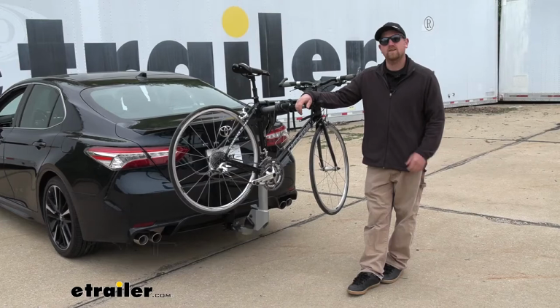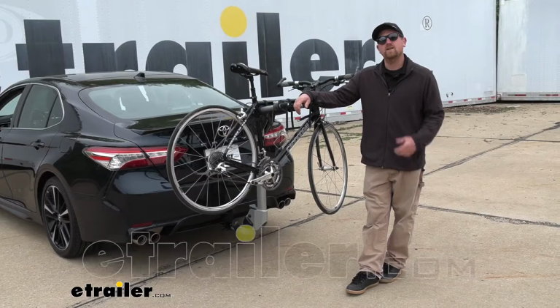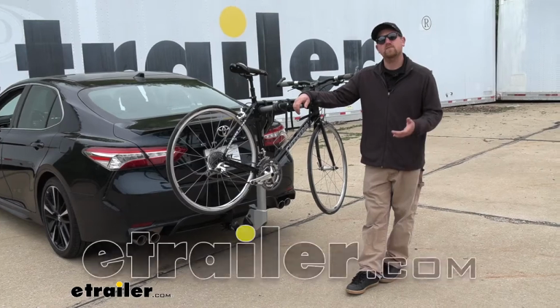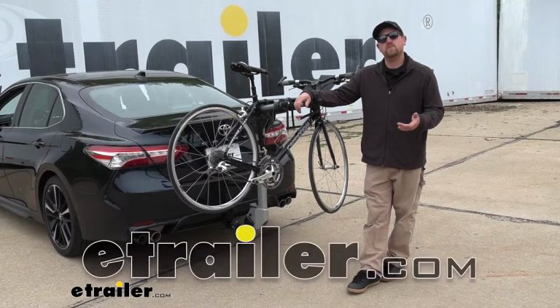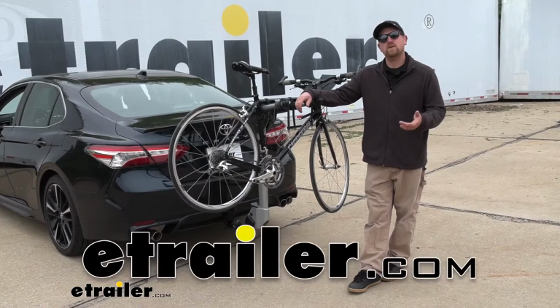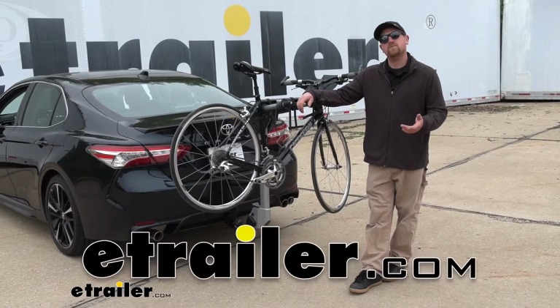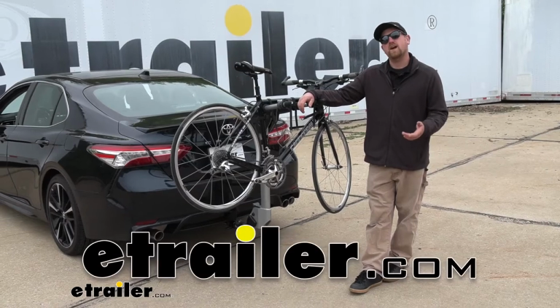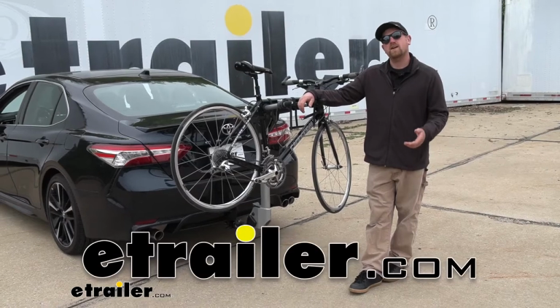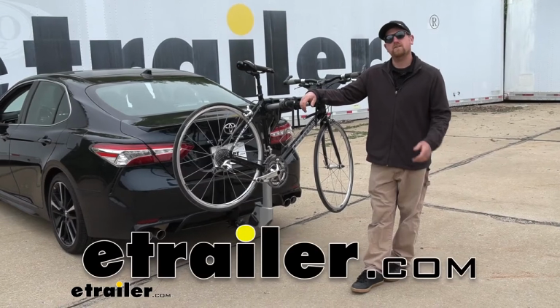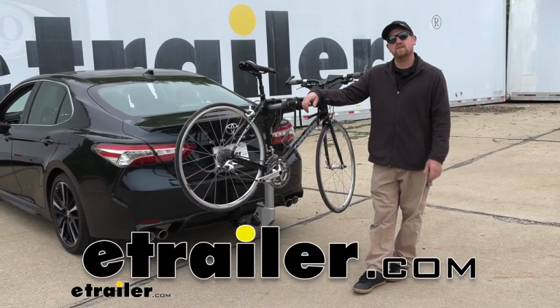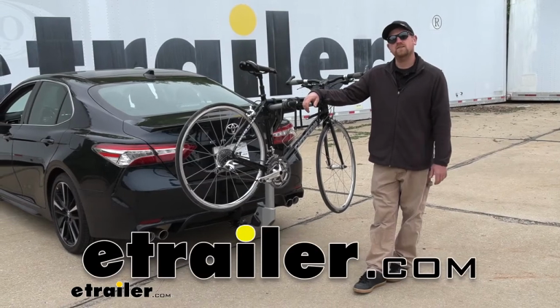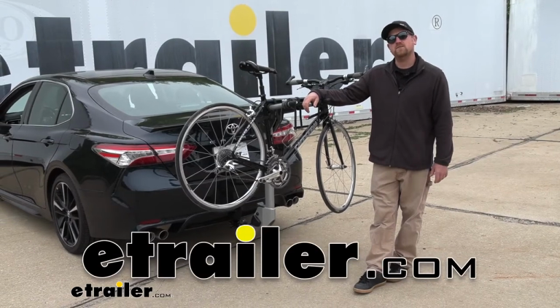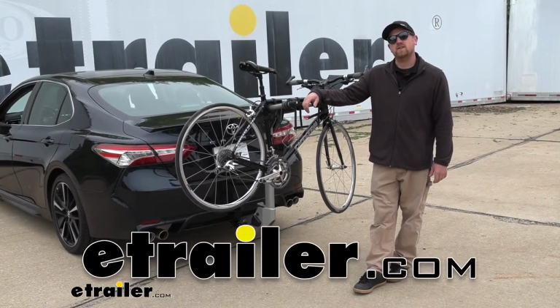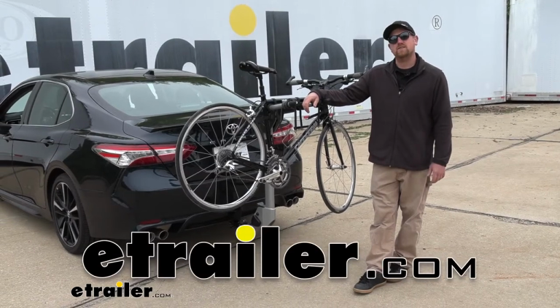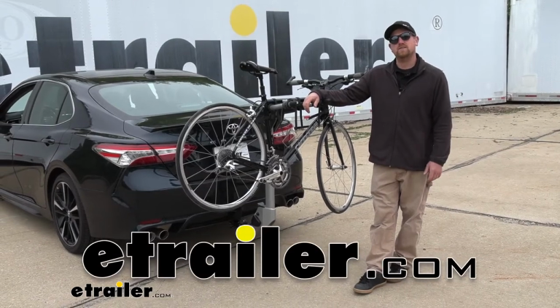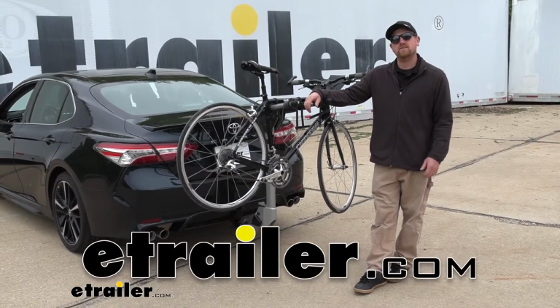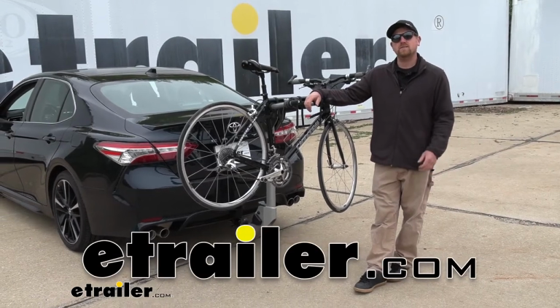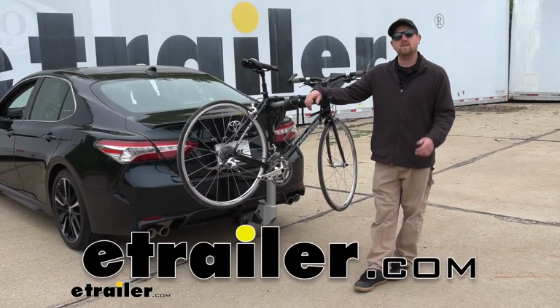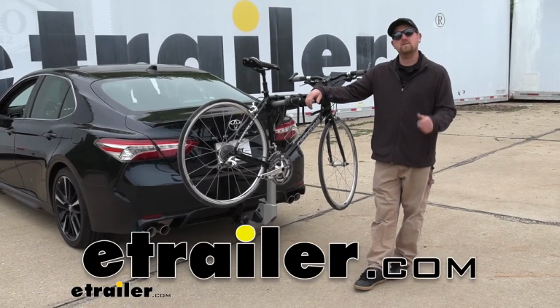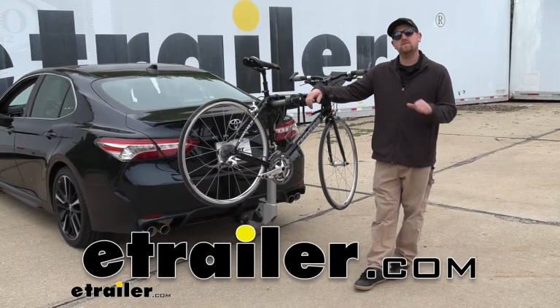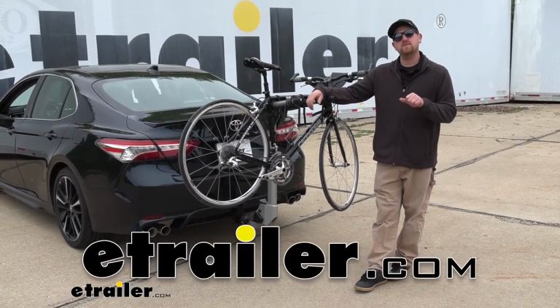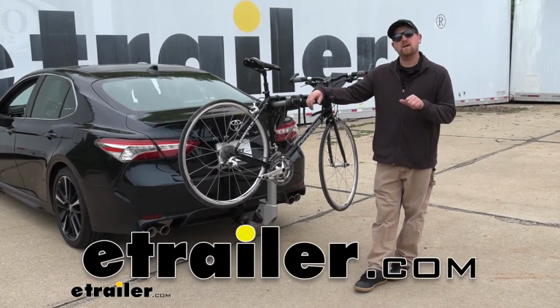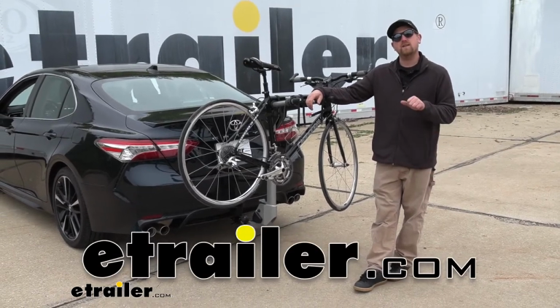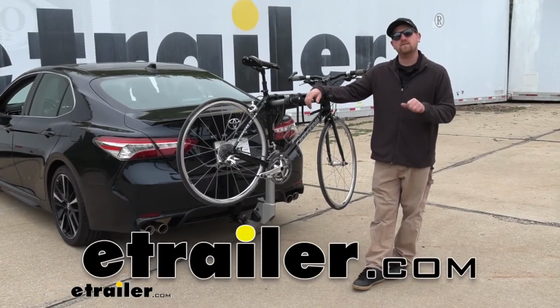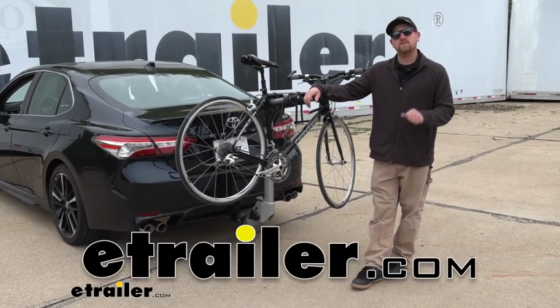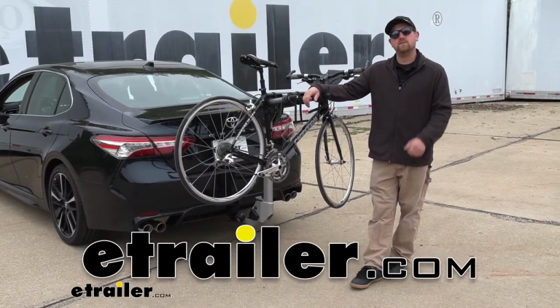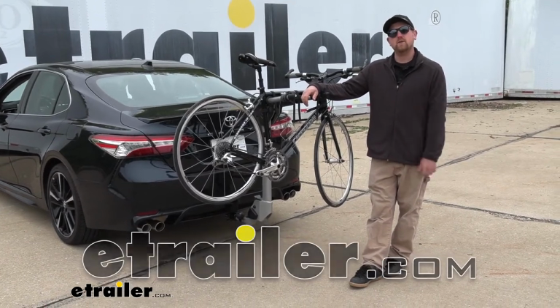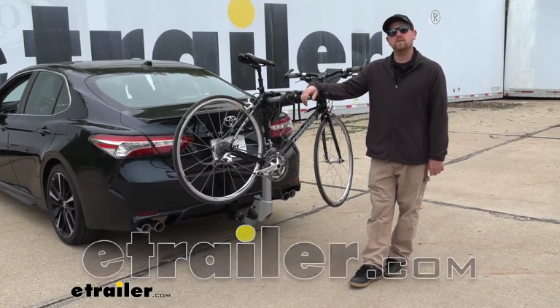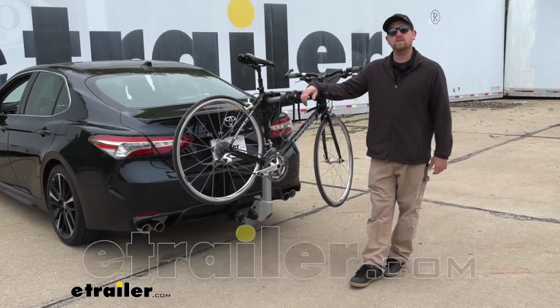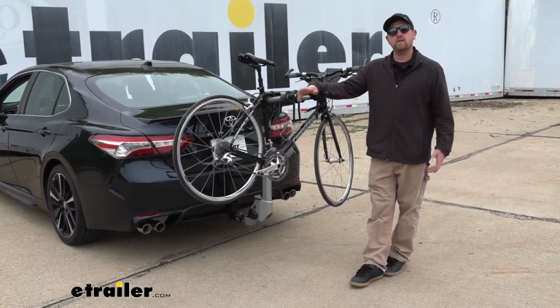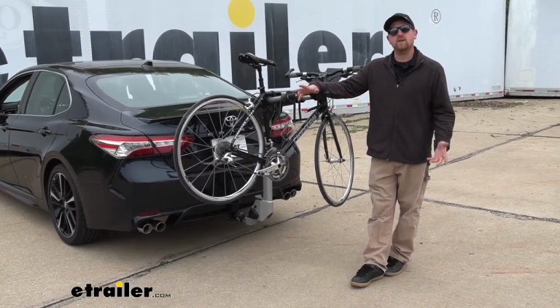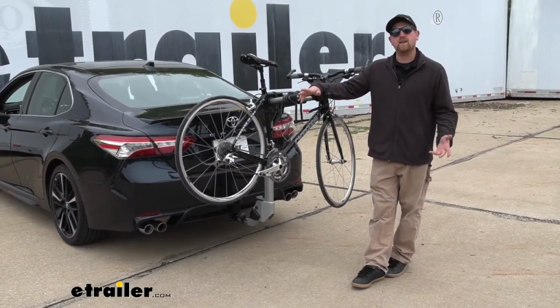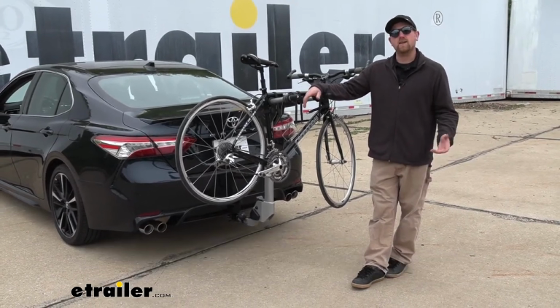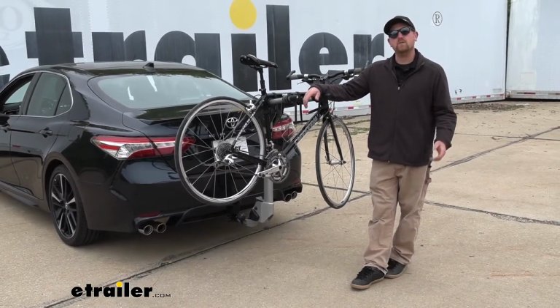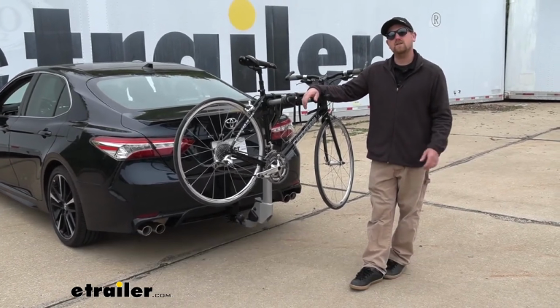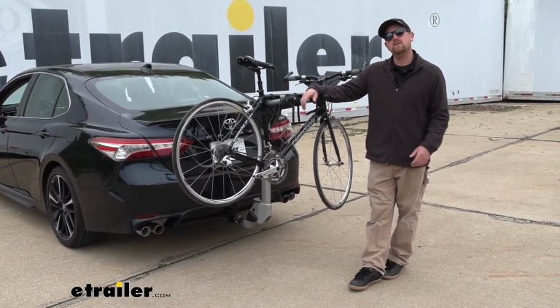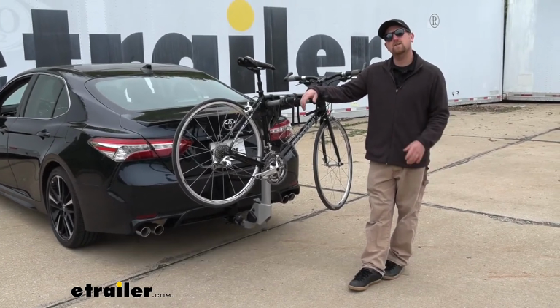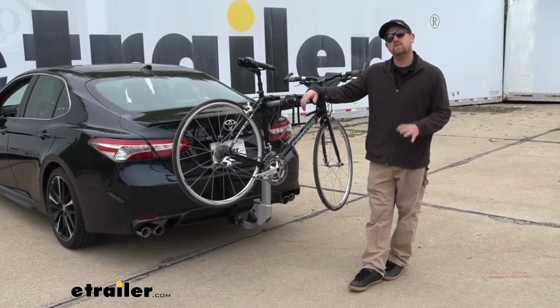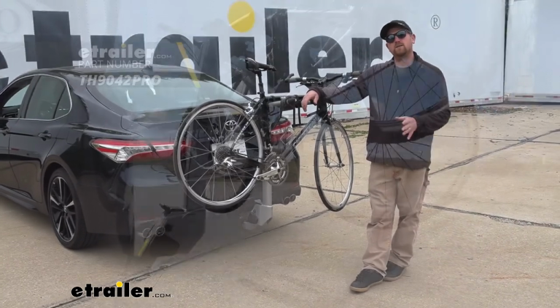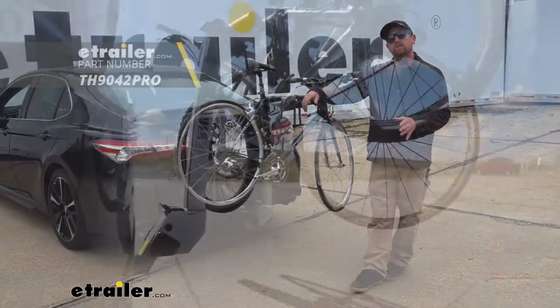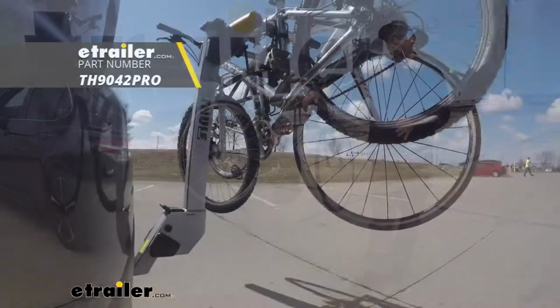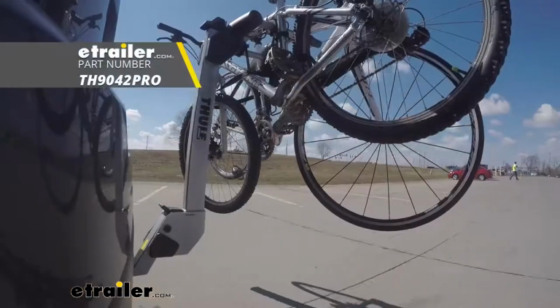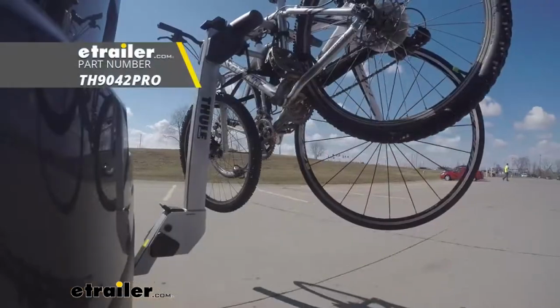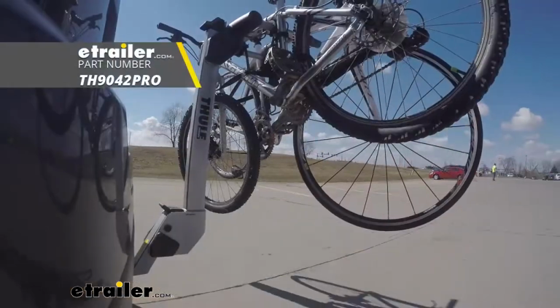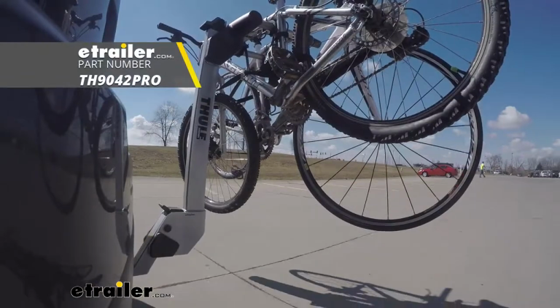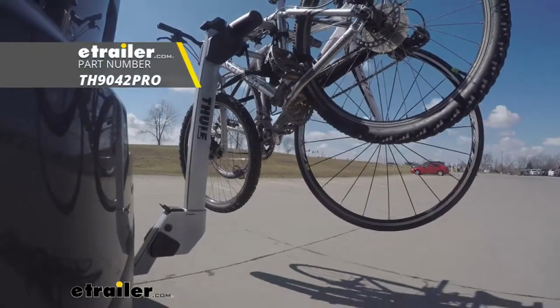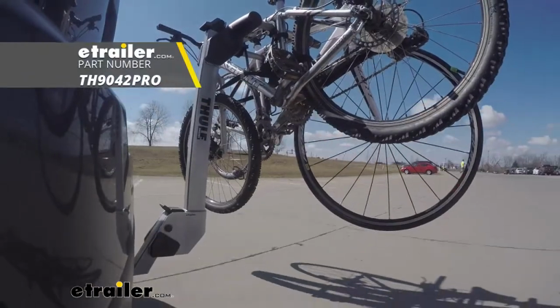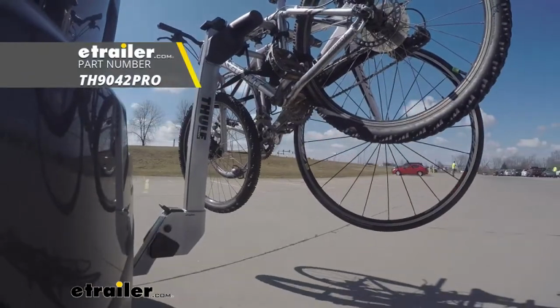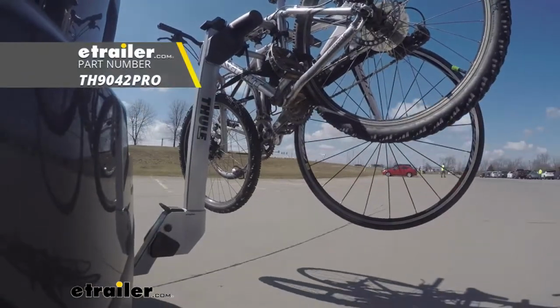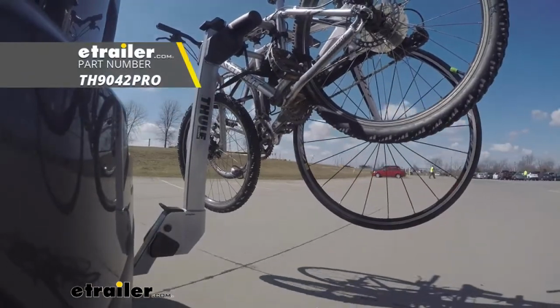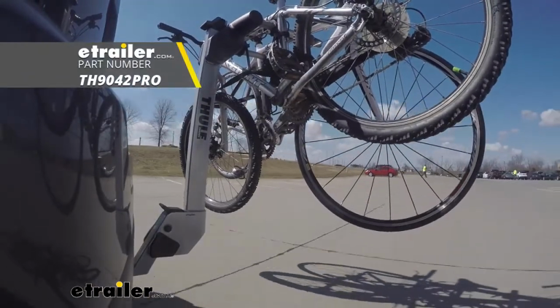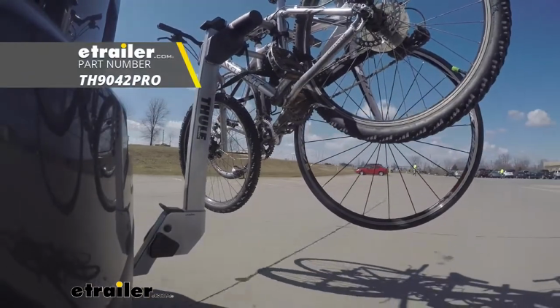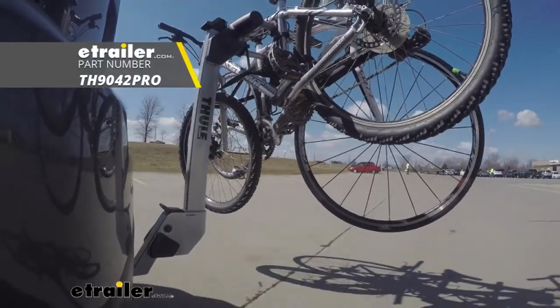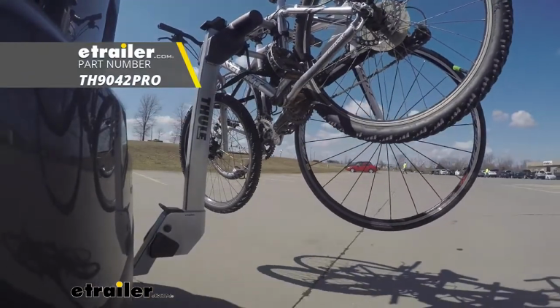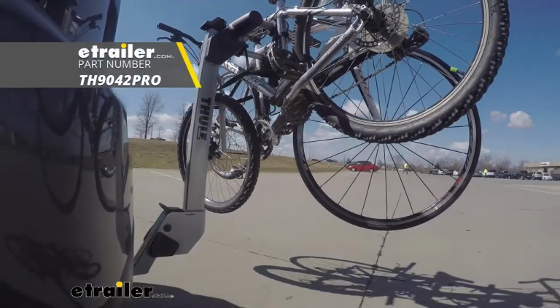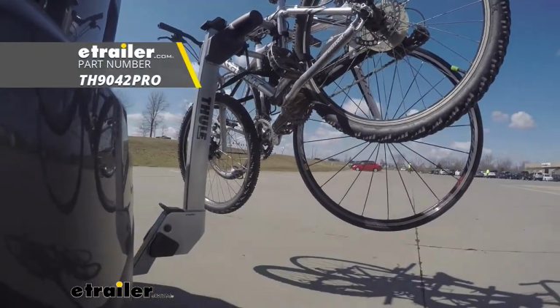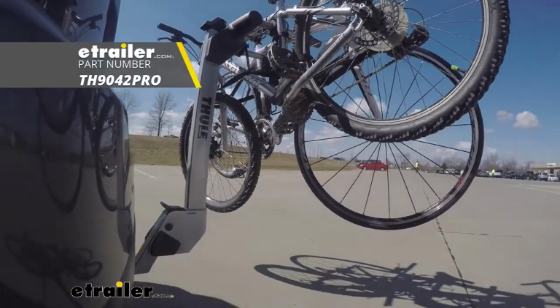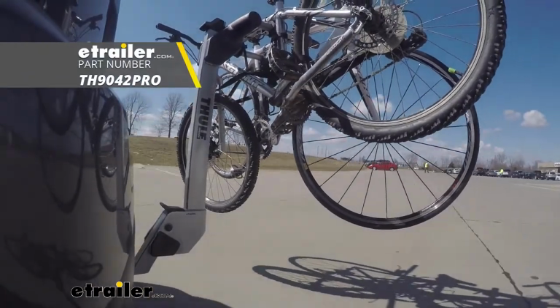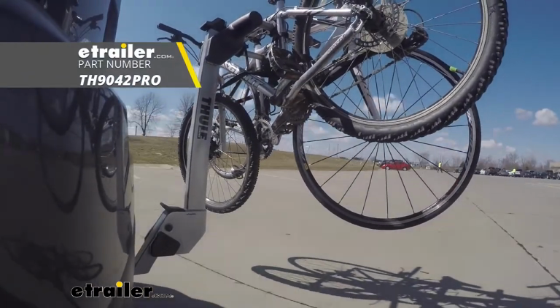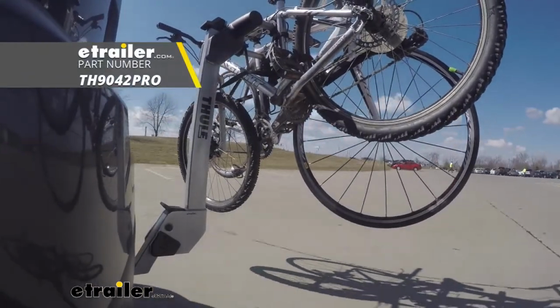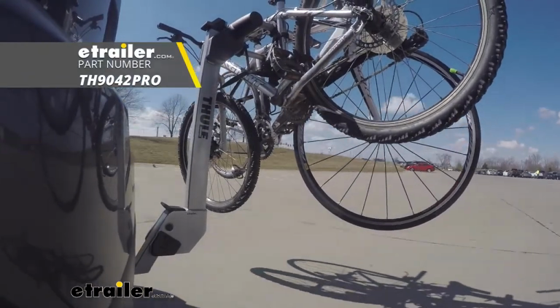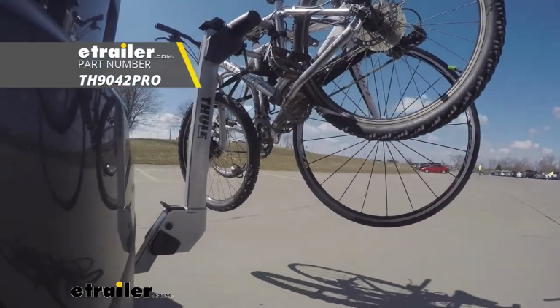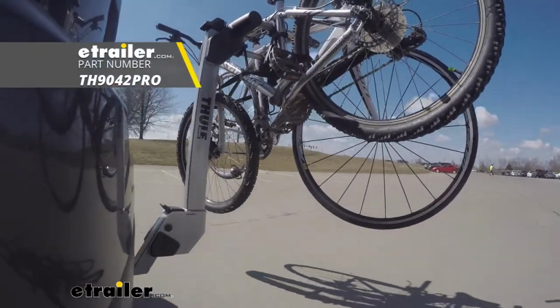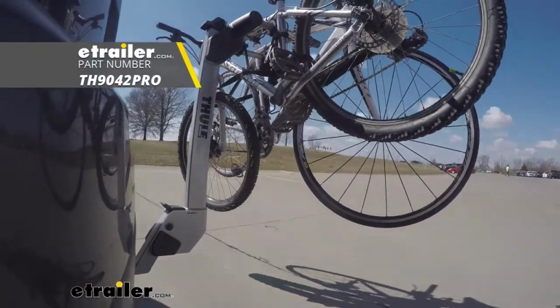Hey everybody, Ryan here at E-Trailer. Today on our 2020 Toyota Camry, we're going to be taking a look at the Thule Helium Pro bike rack.